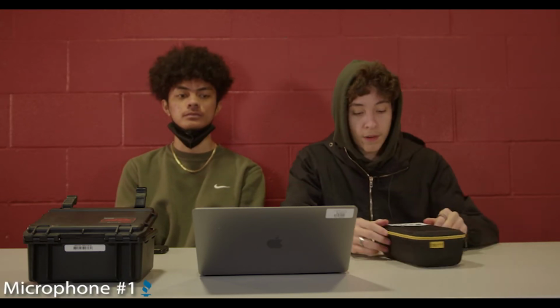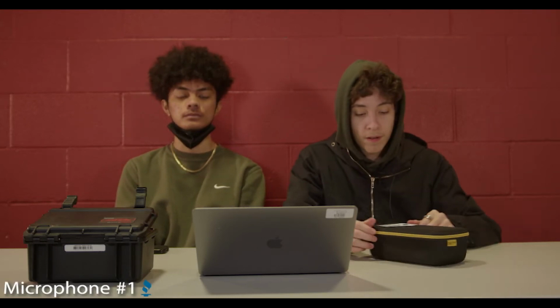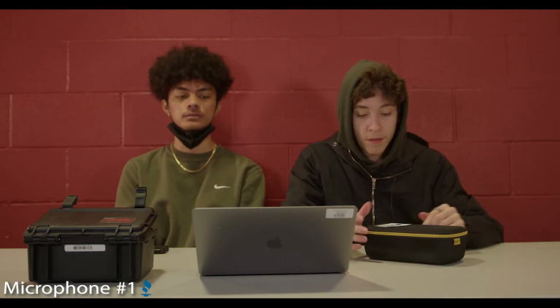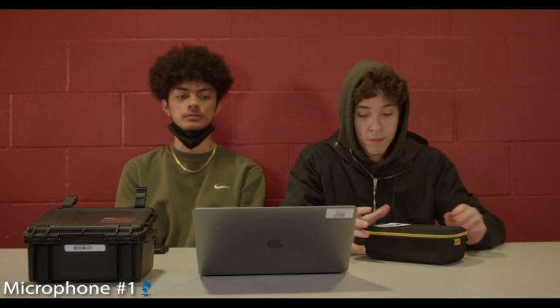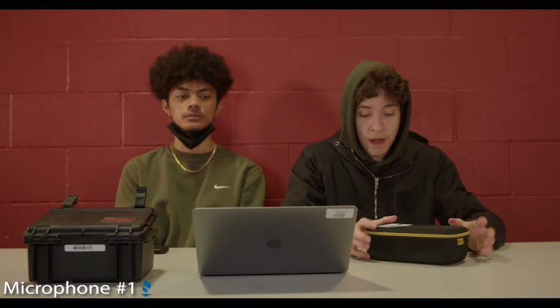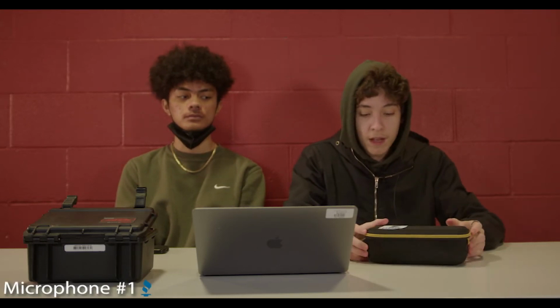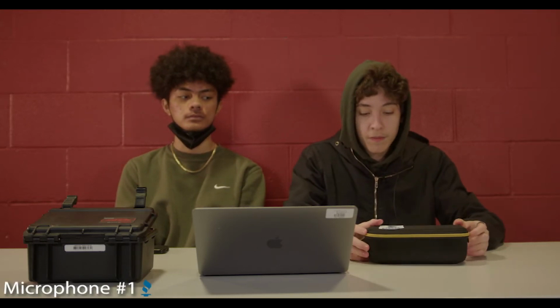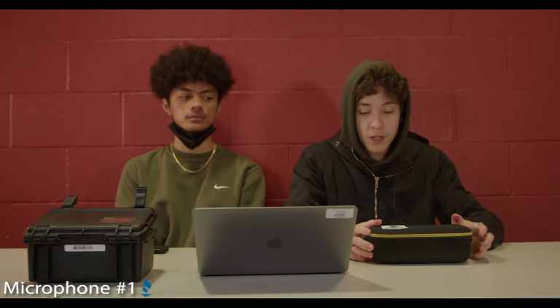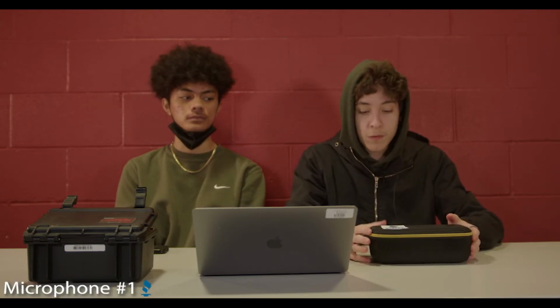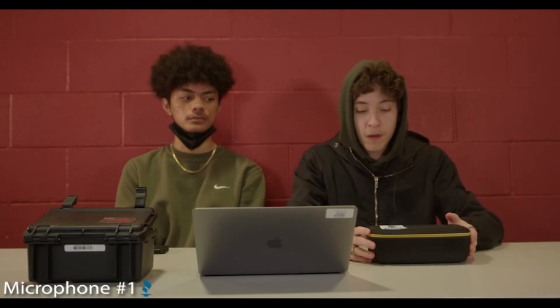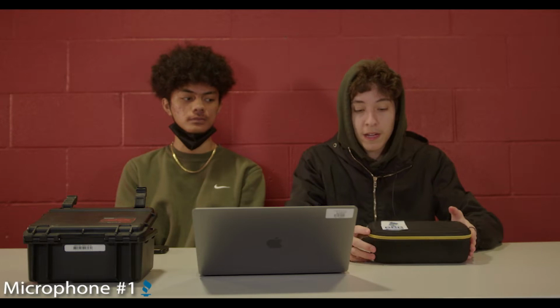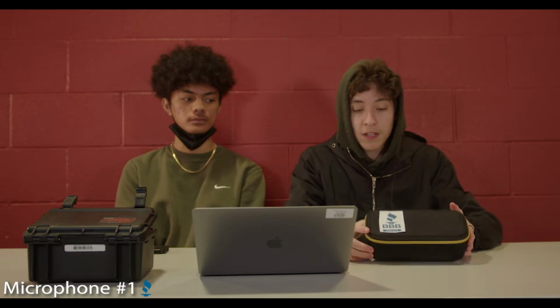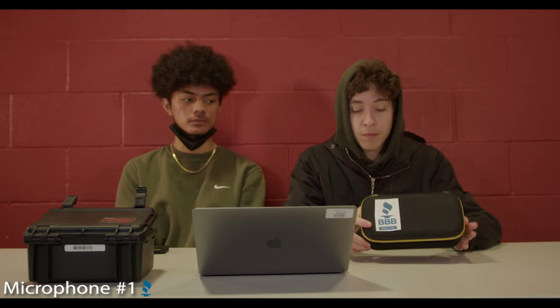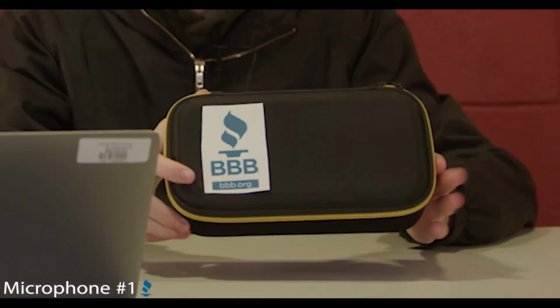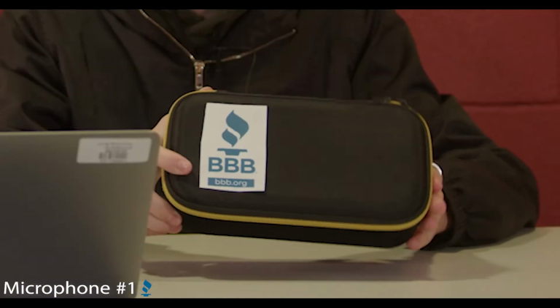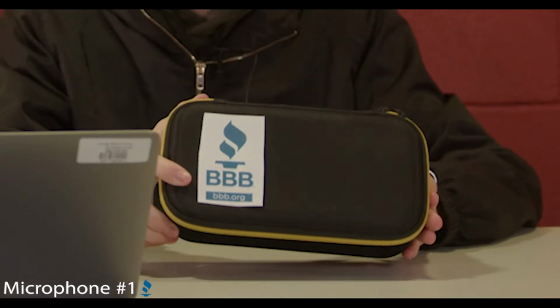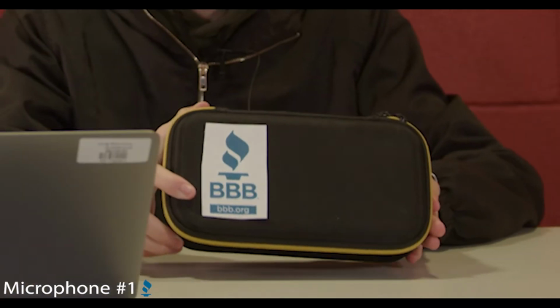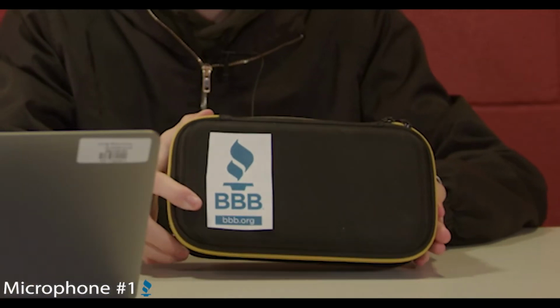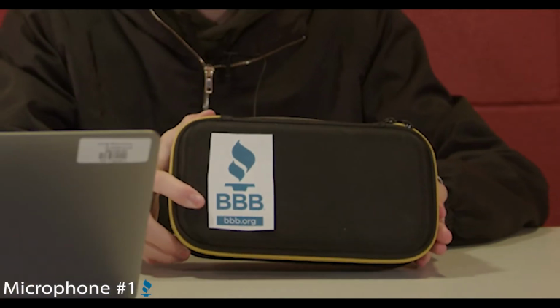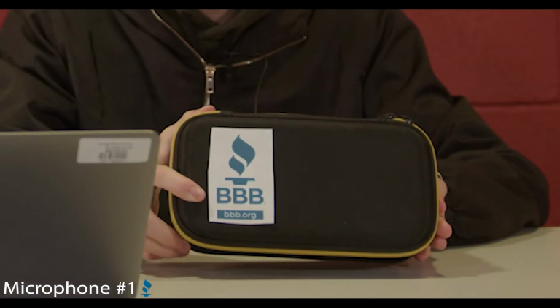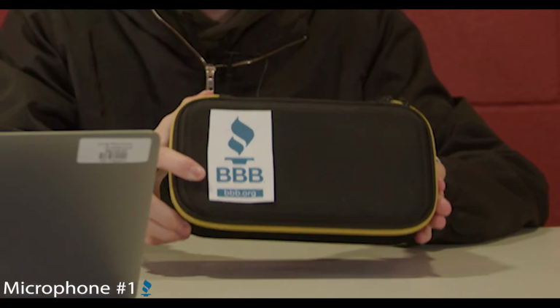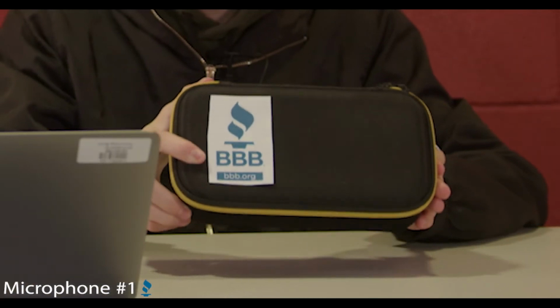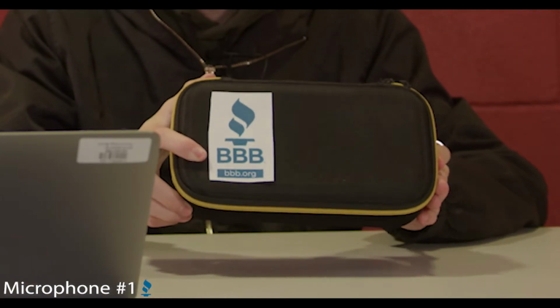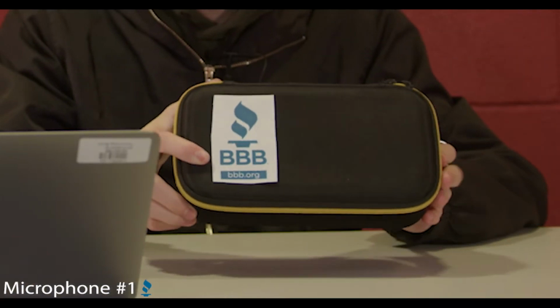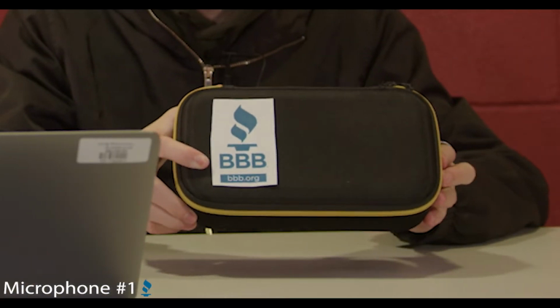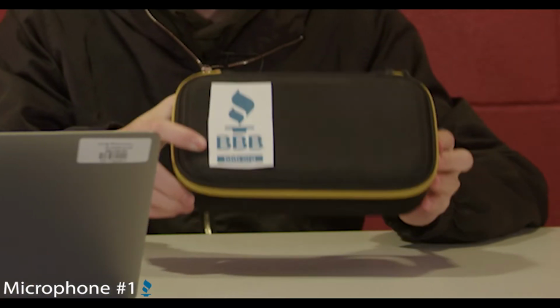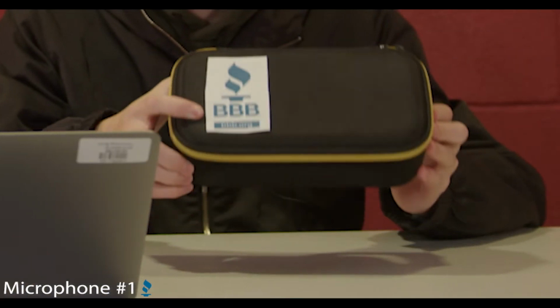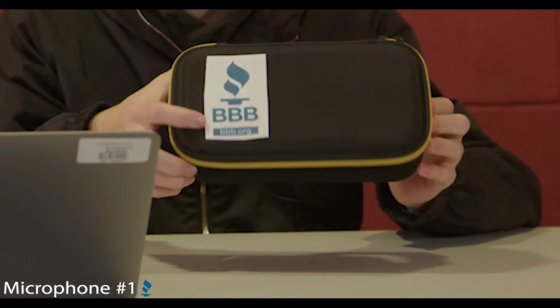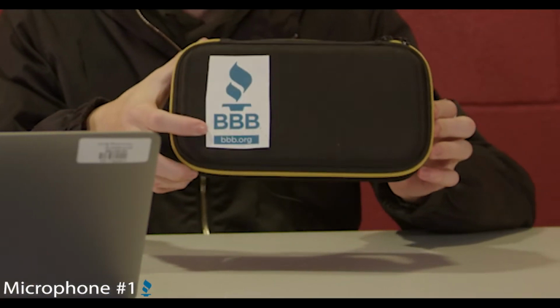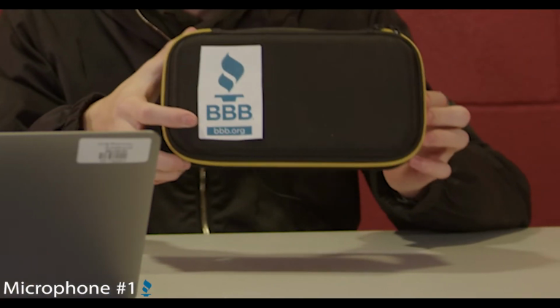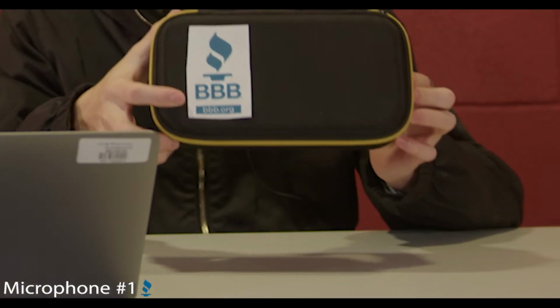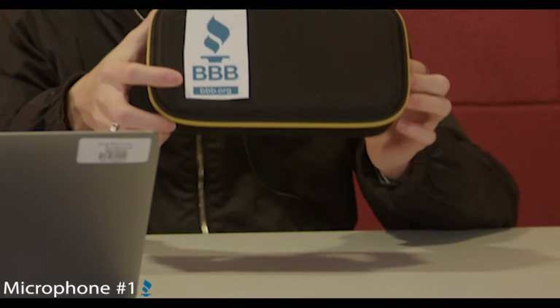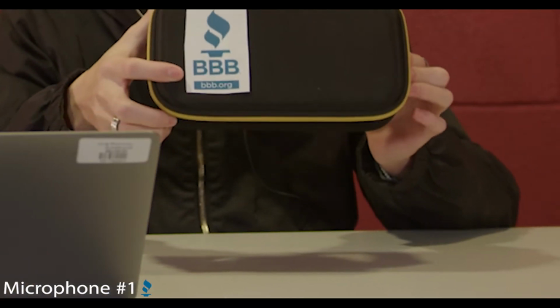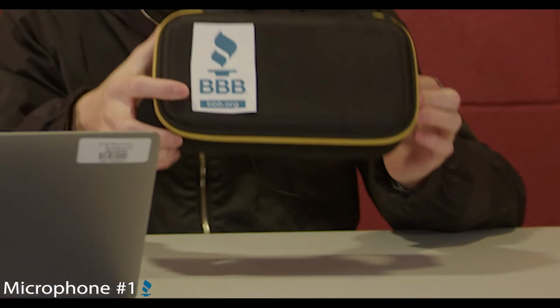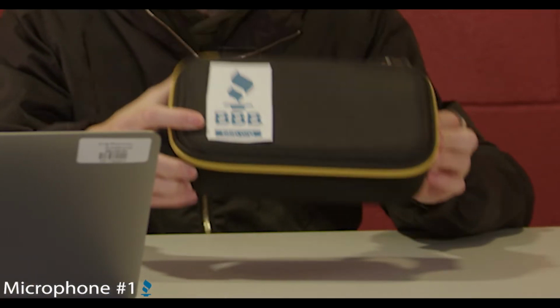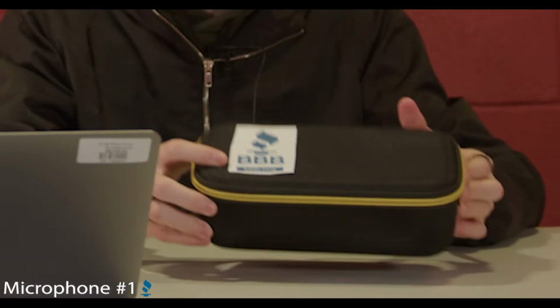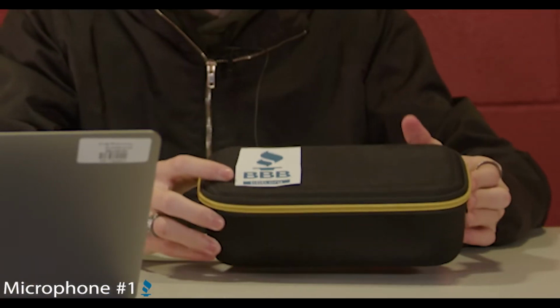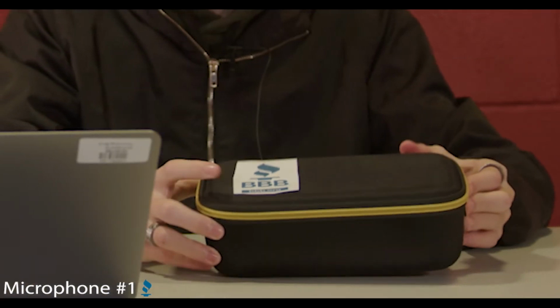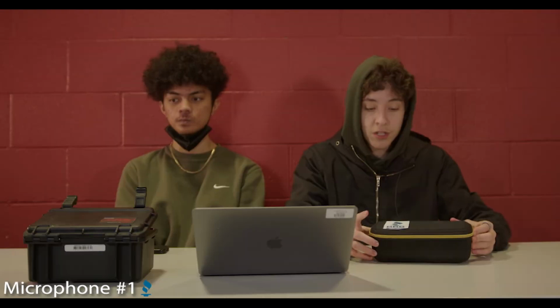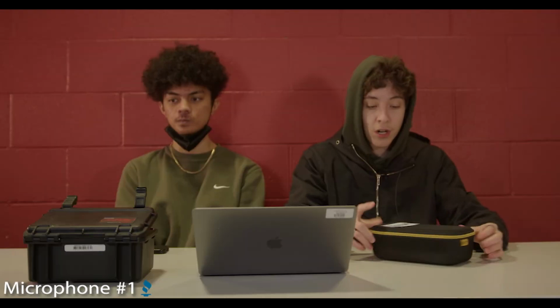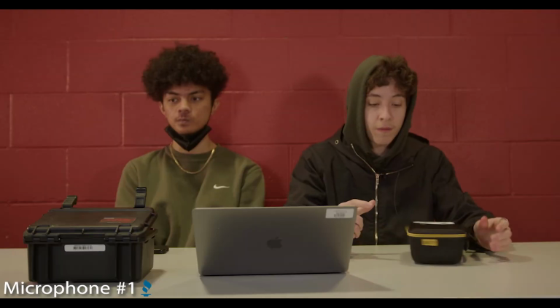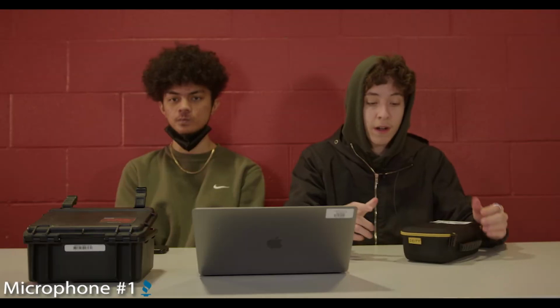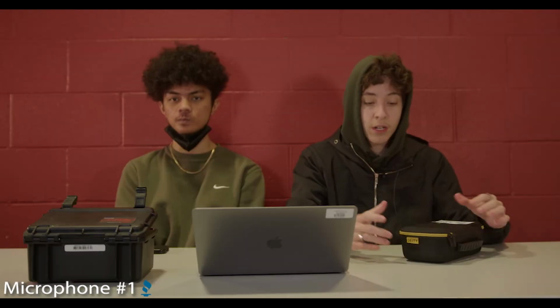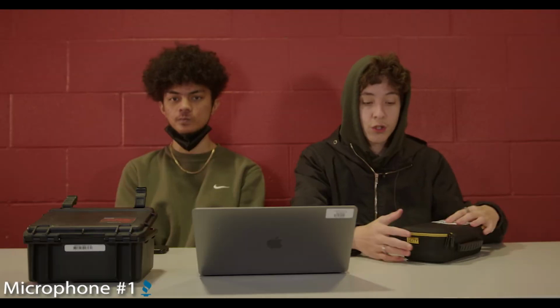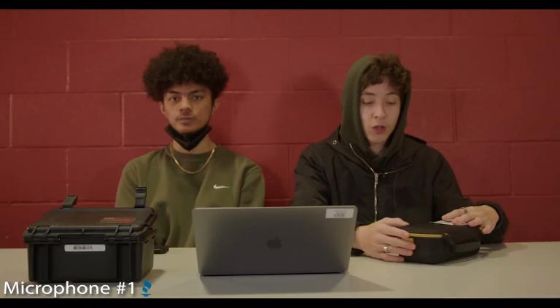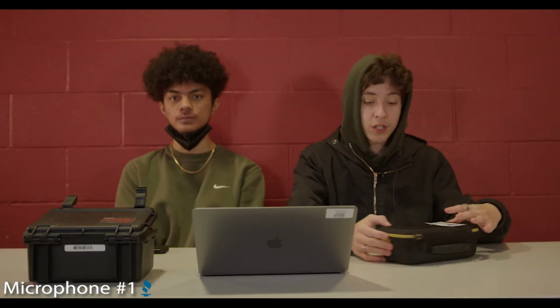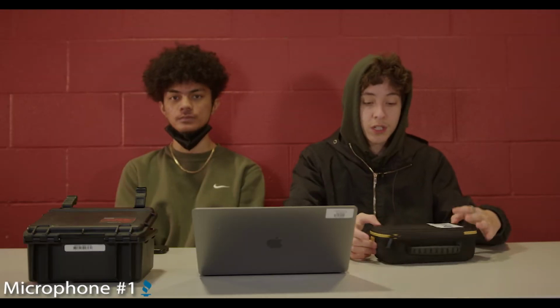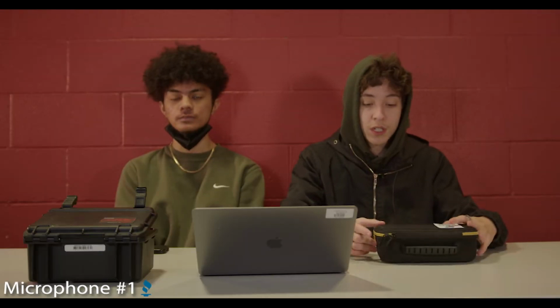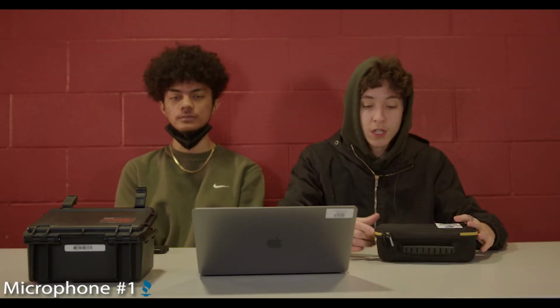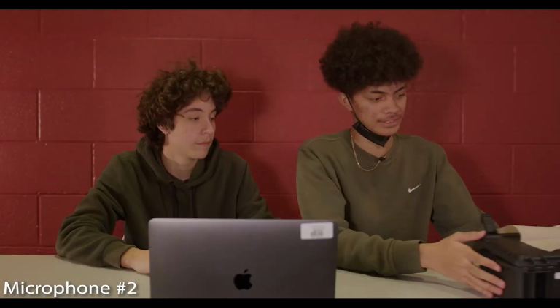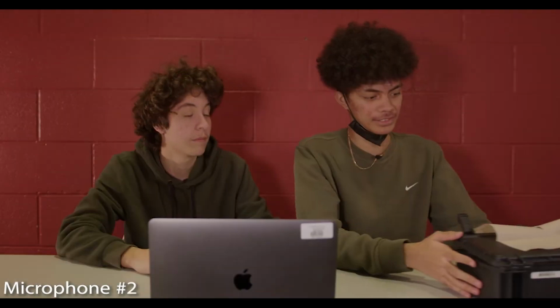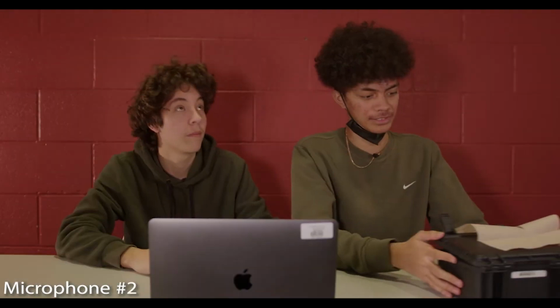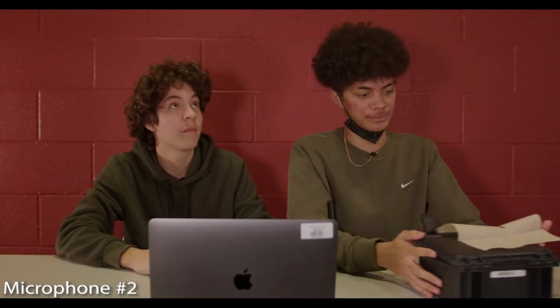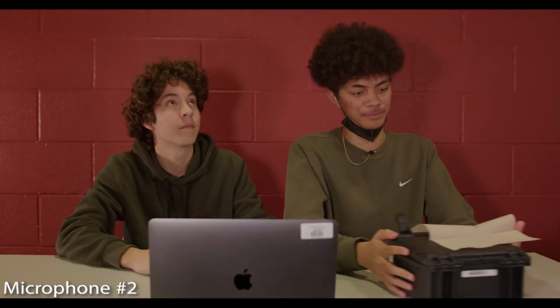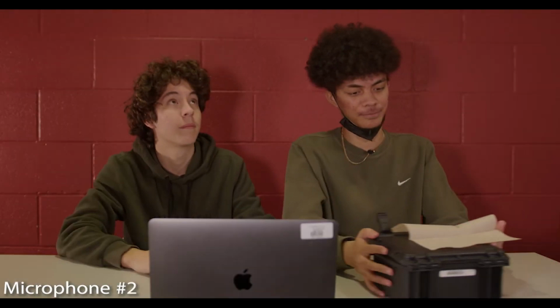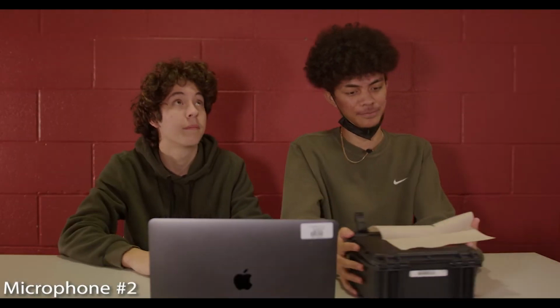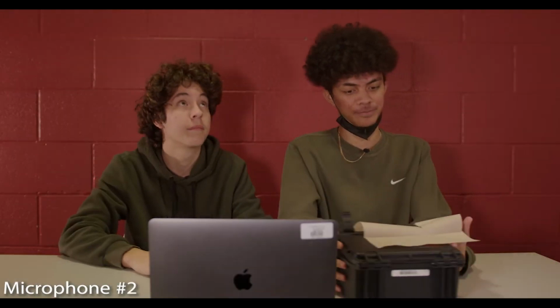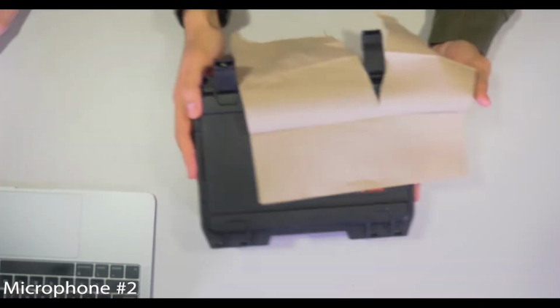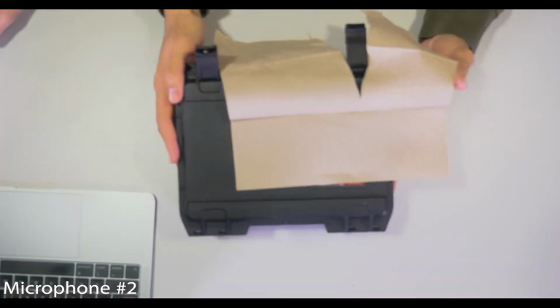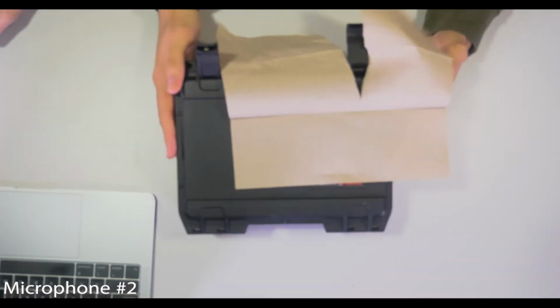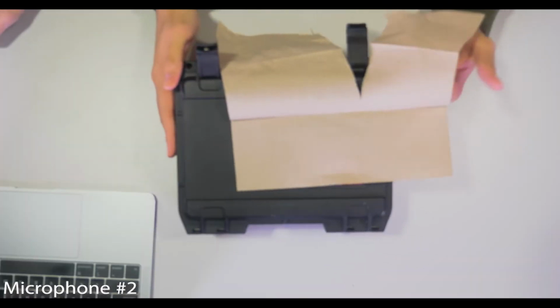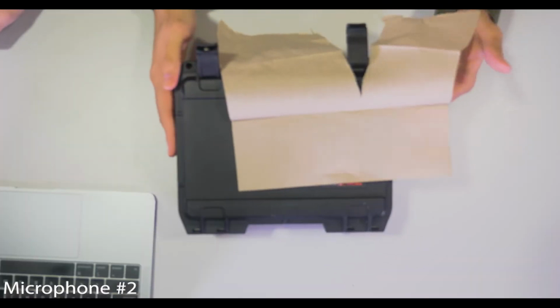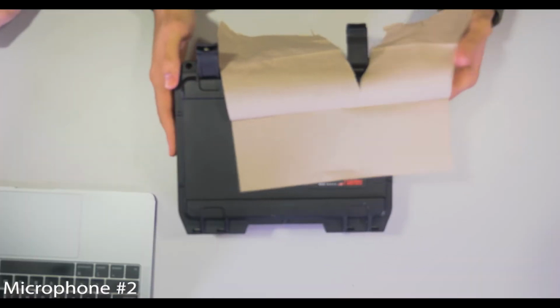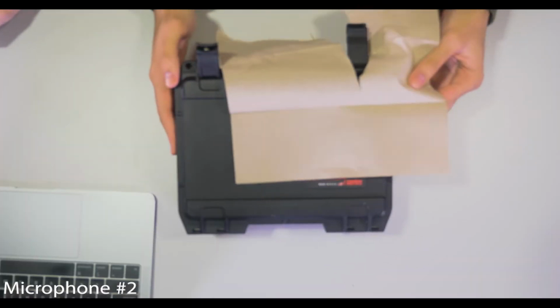Right off the bat, this mic has a BBB seal. Basically it just means that this company is certified and trusted. Is it the case?